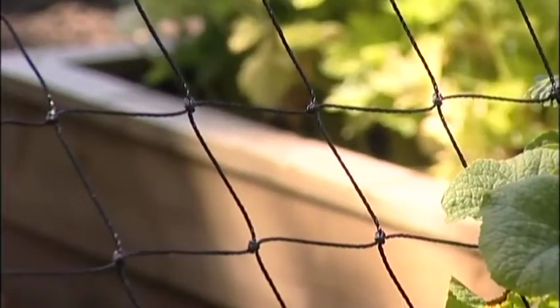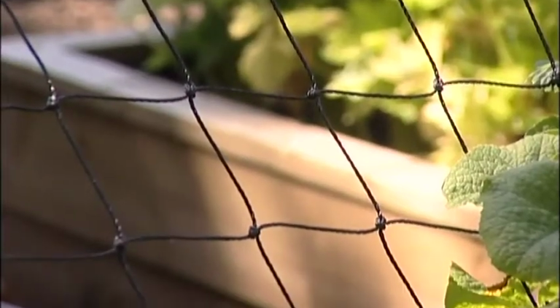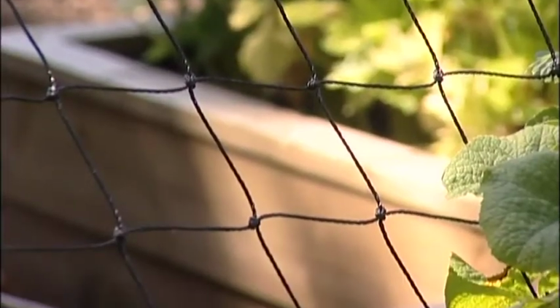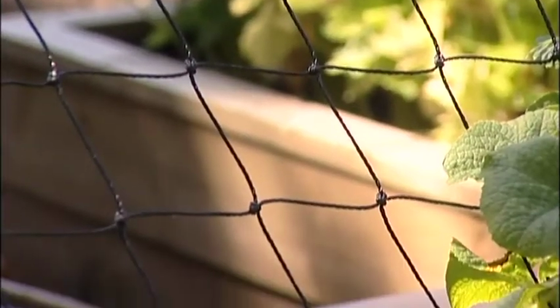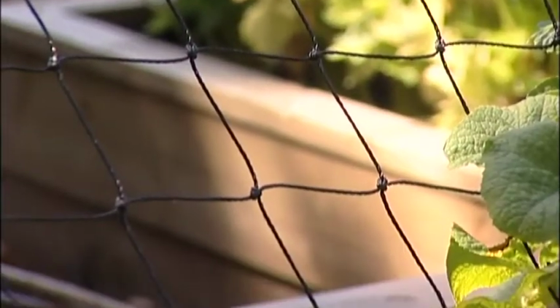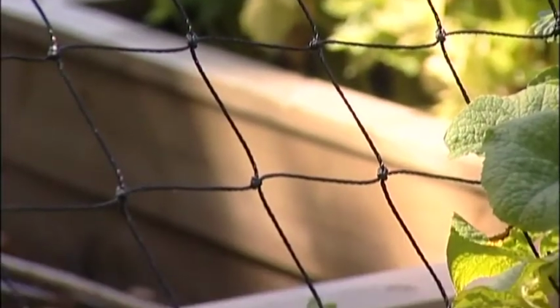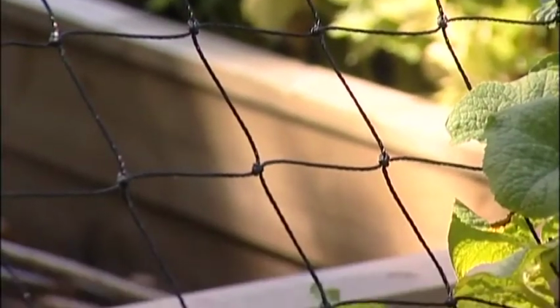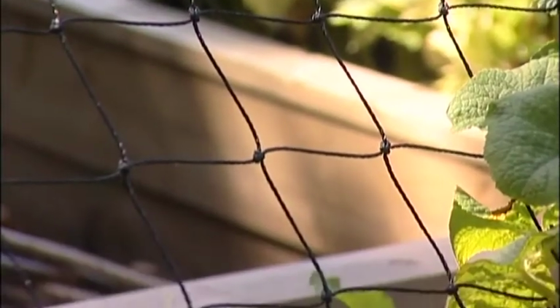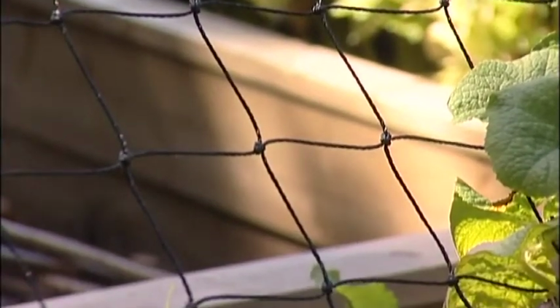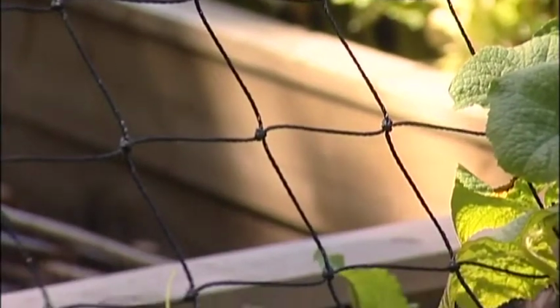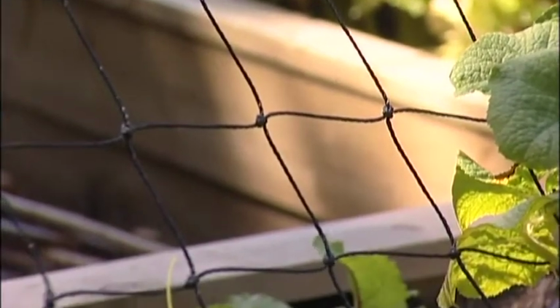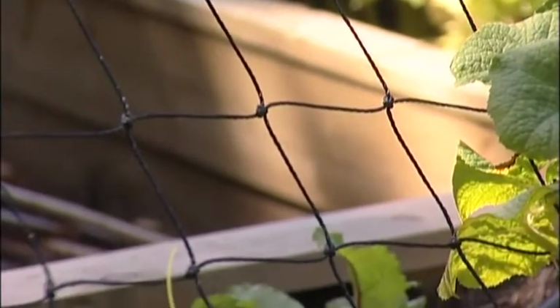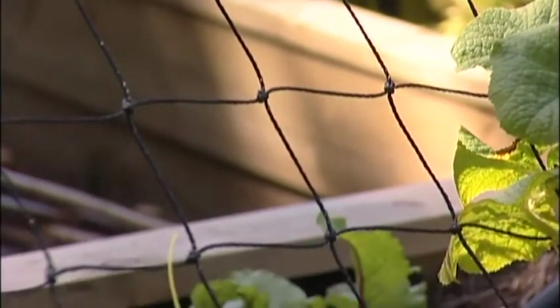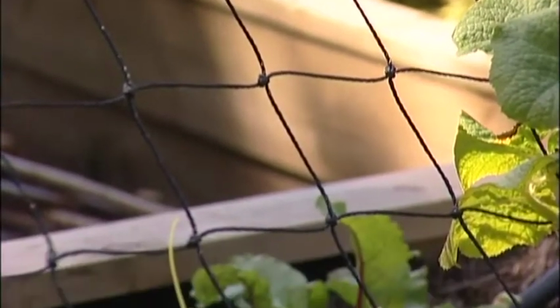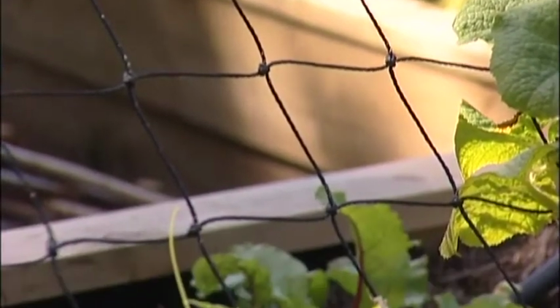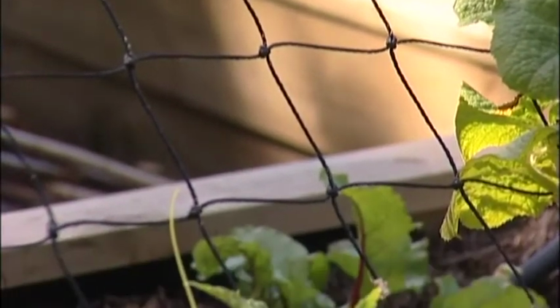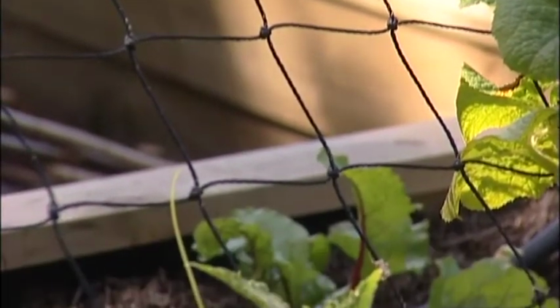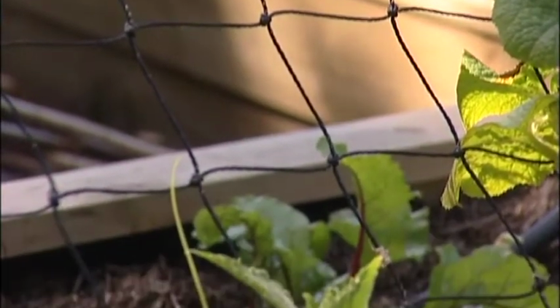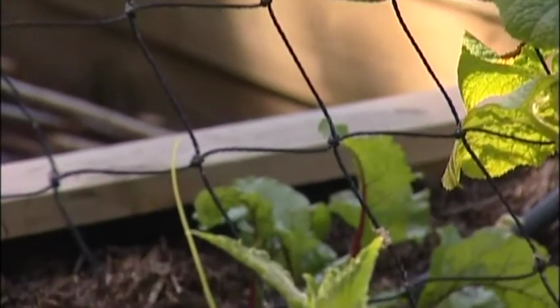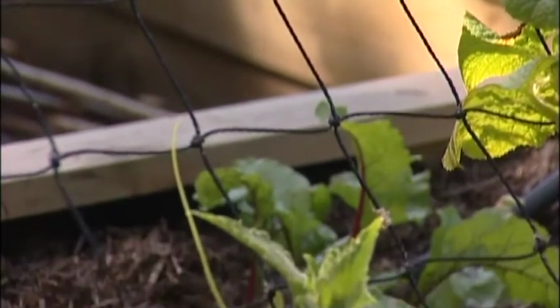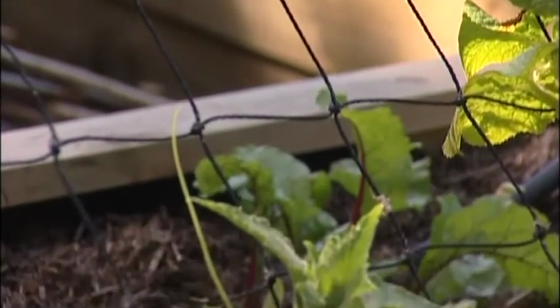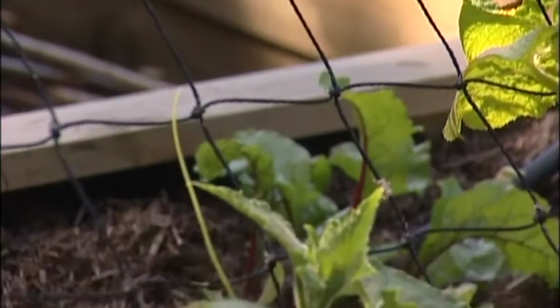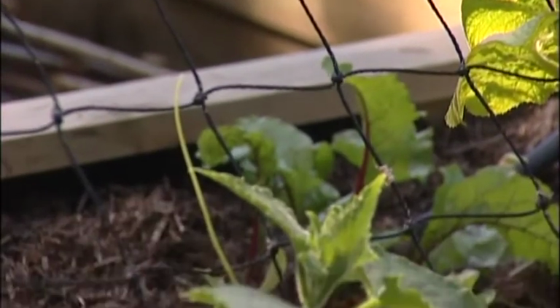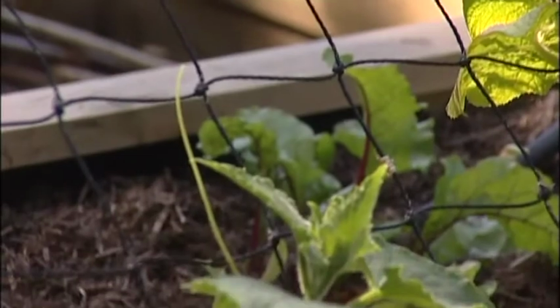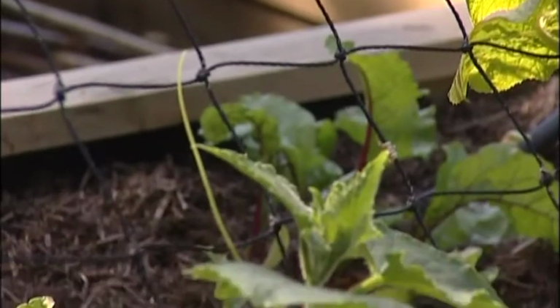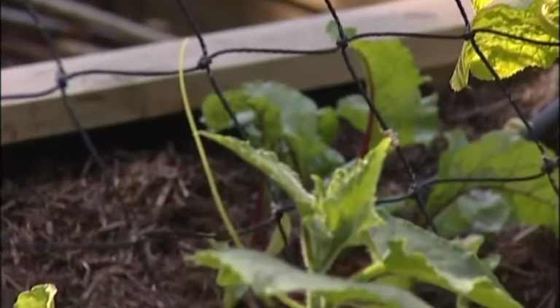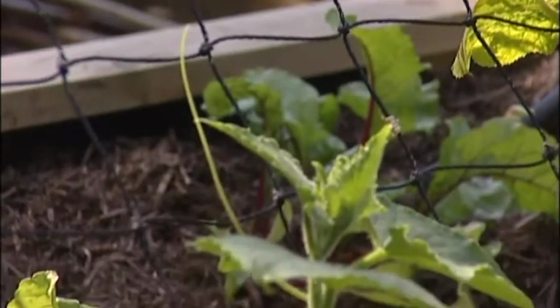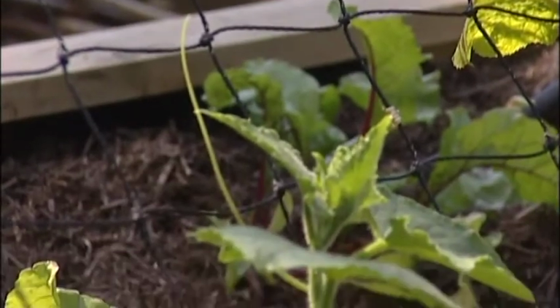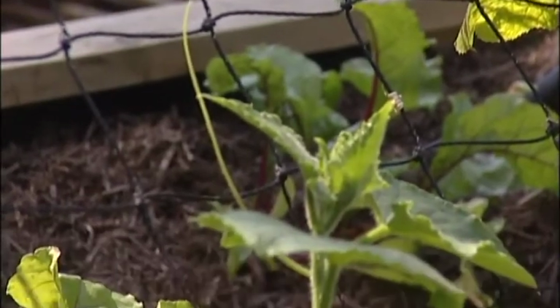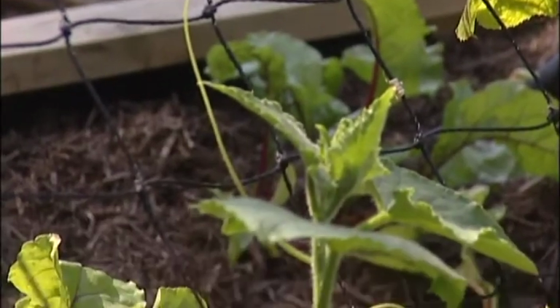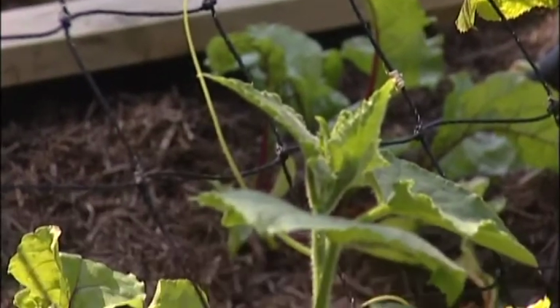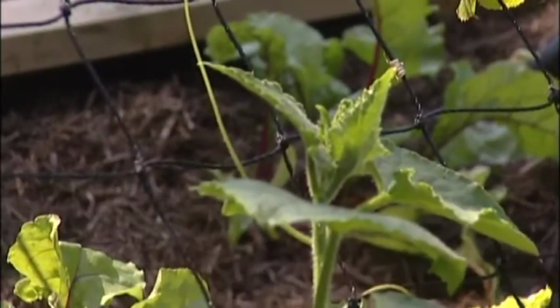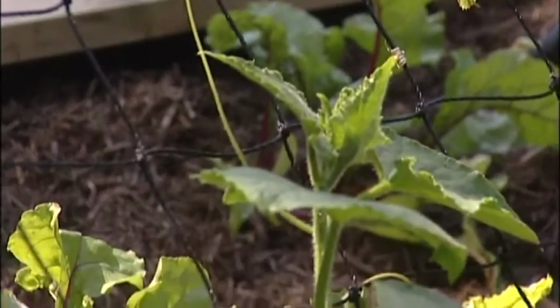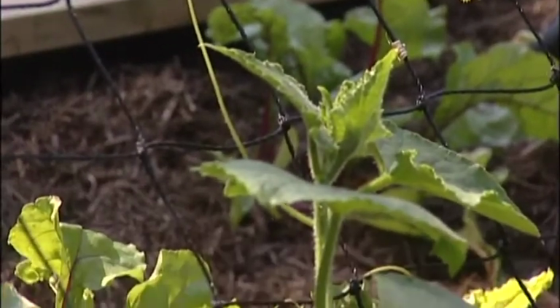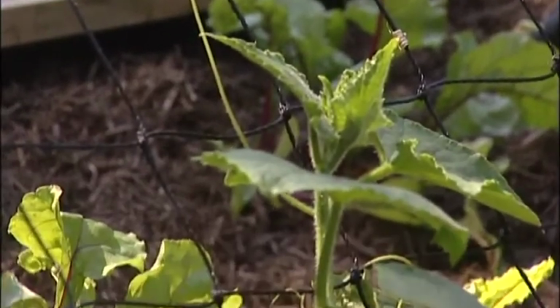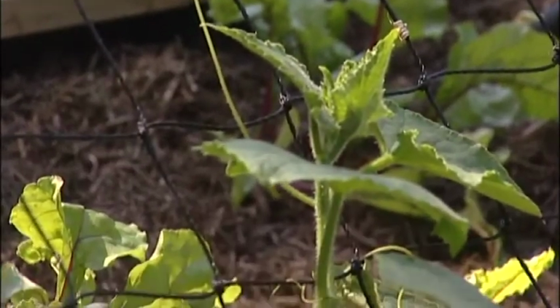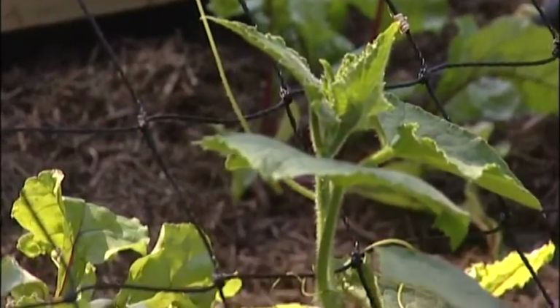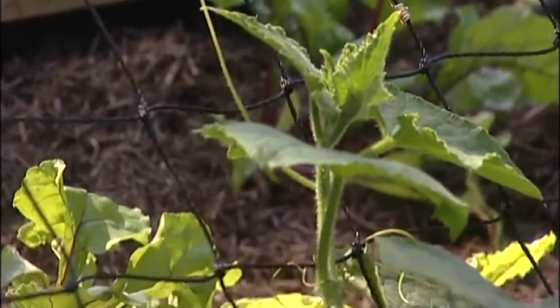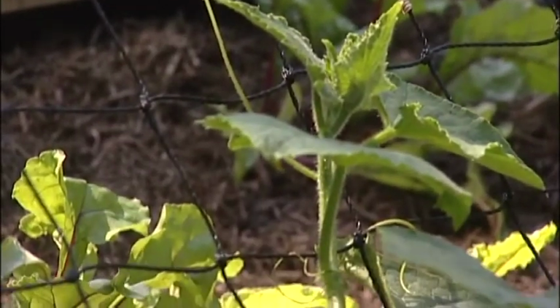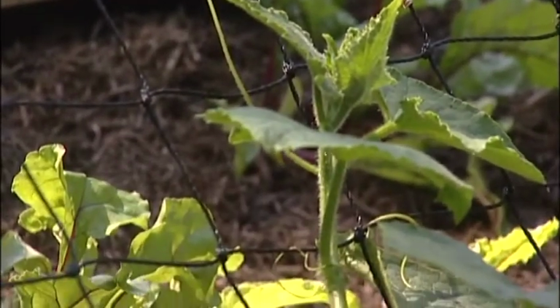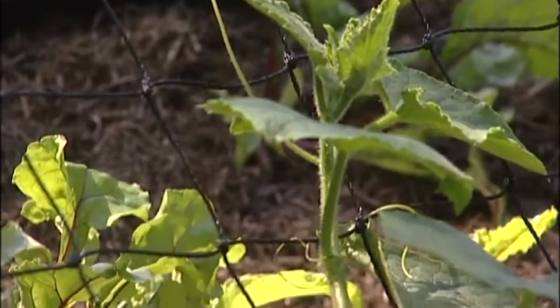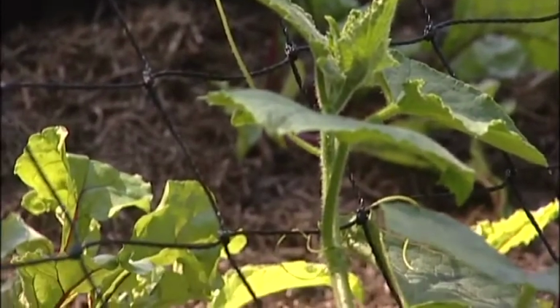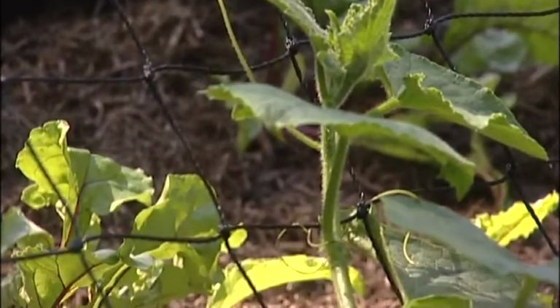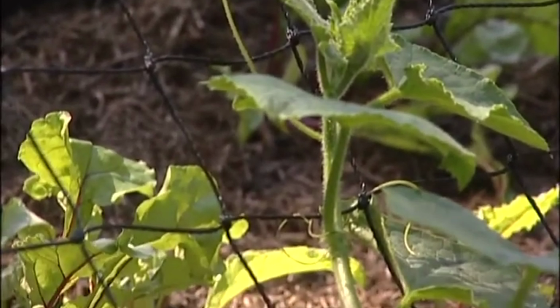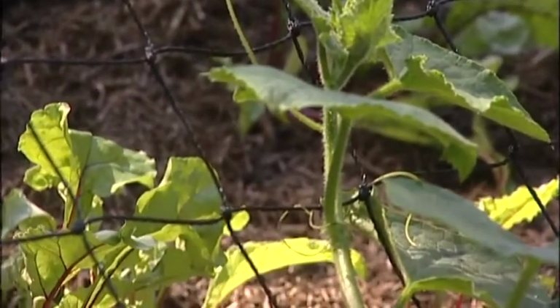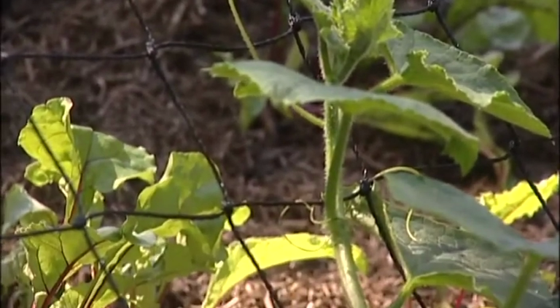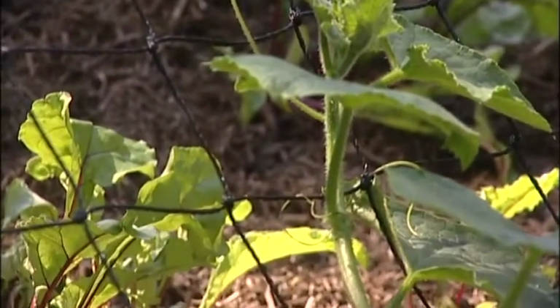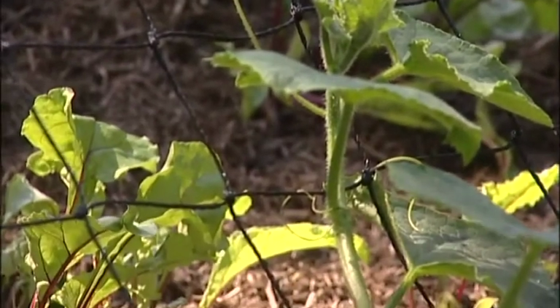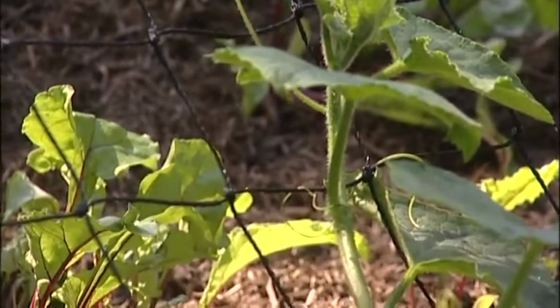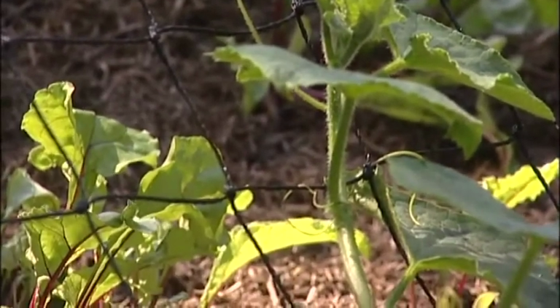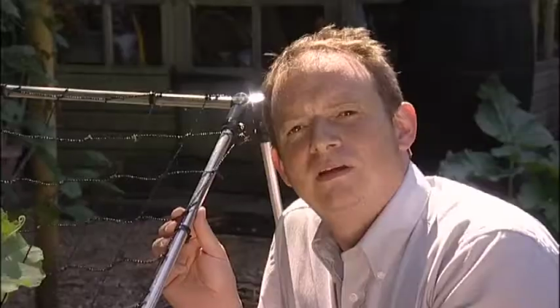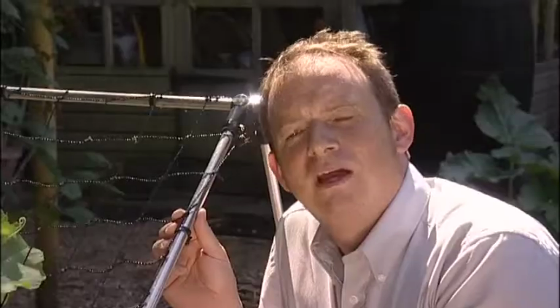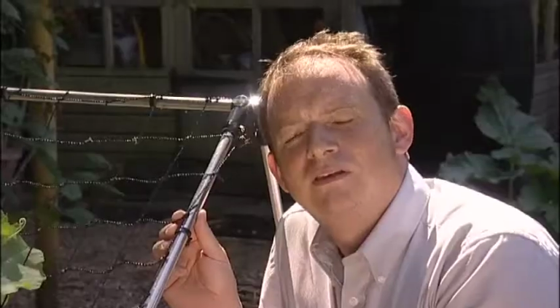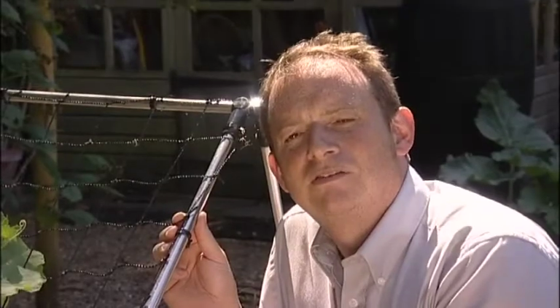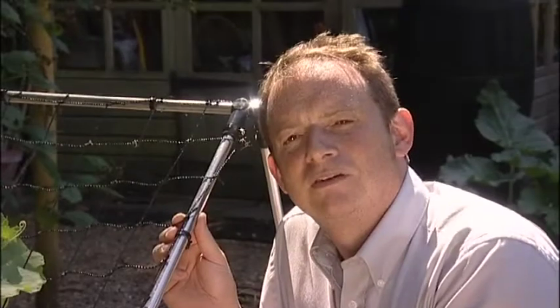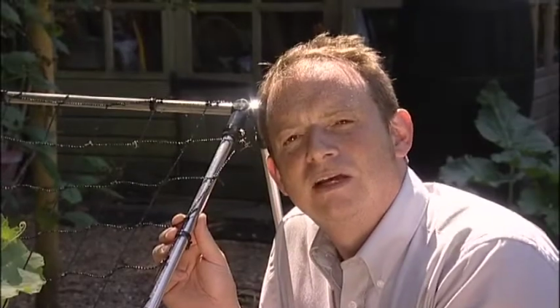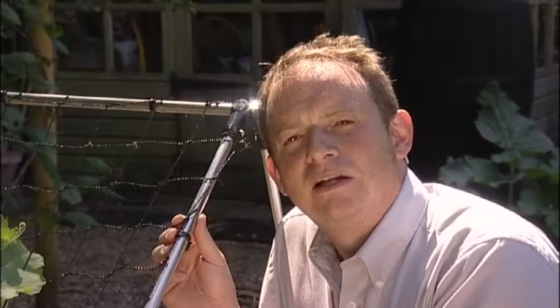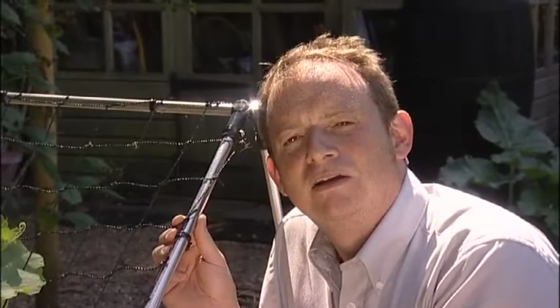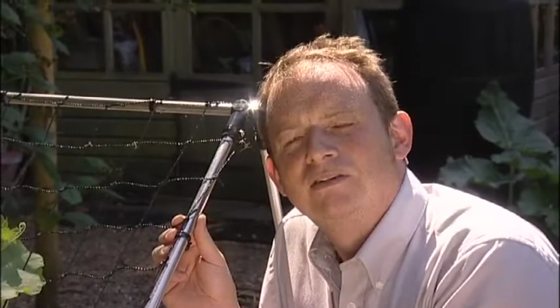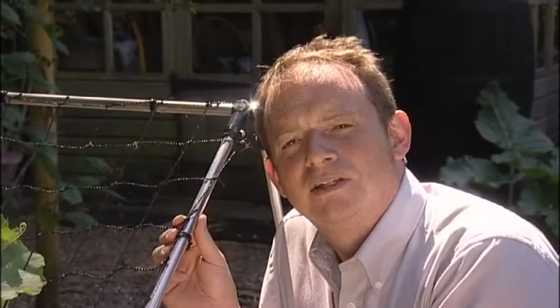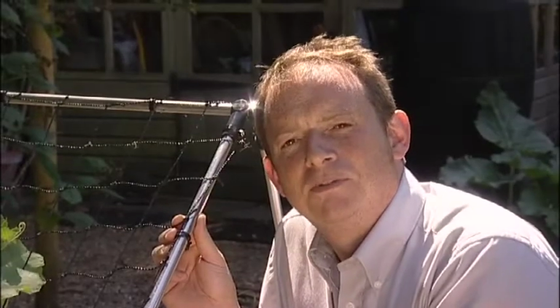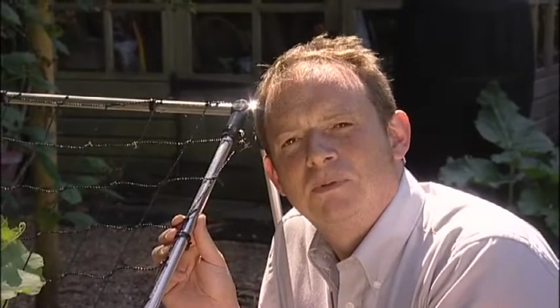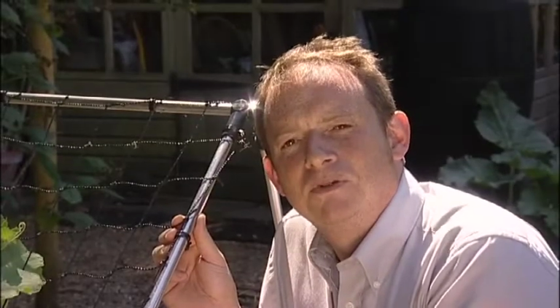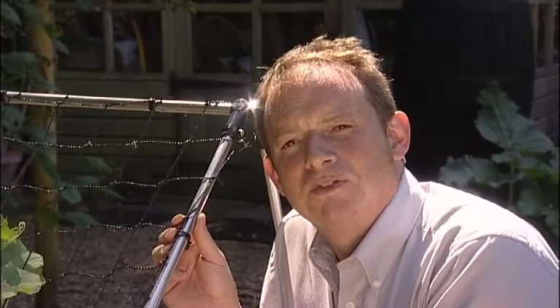Because you can angle the net and the crop towards the sun, you get better ripening due to the extra daylight exposure.